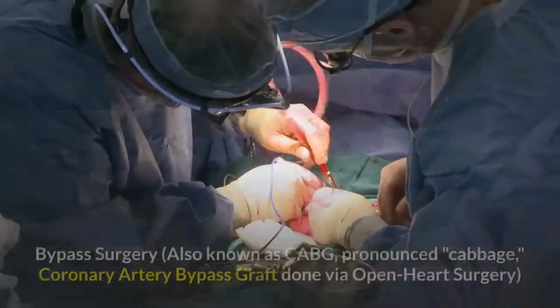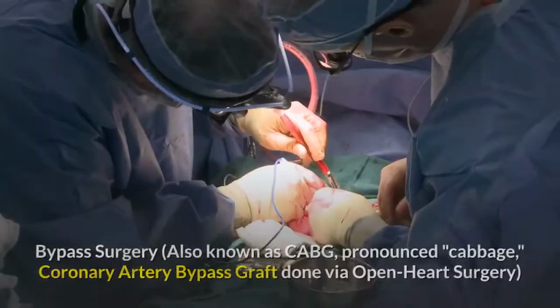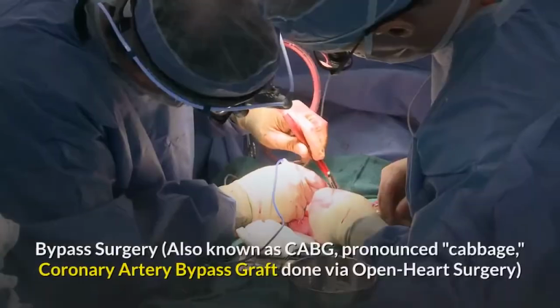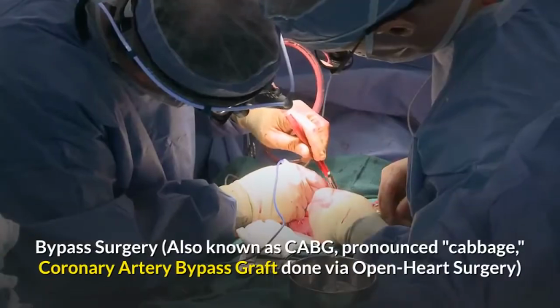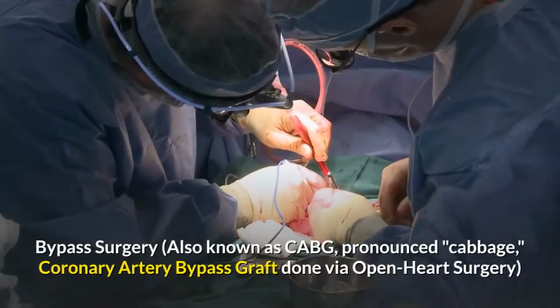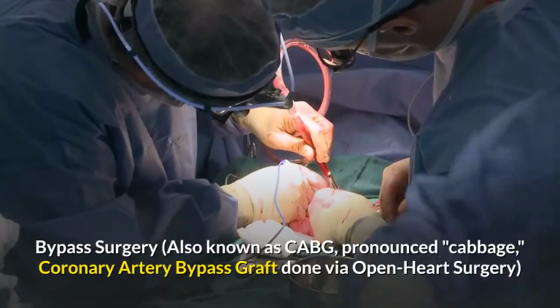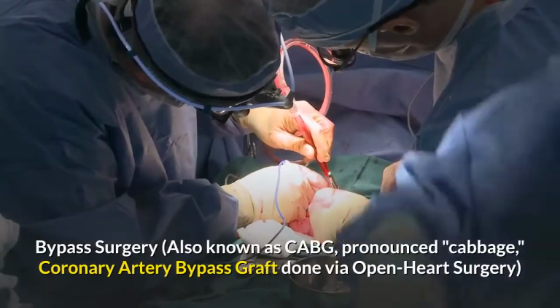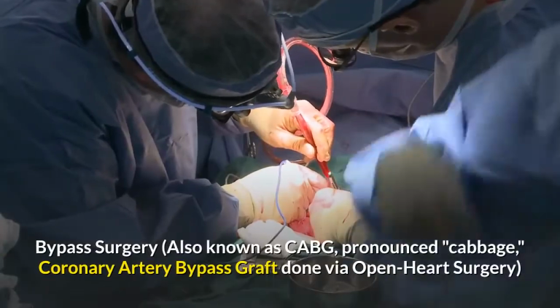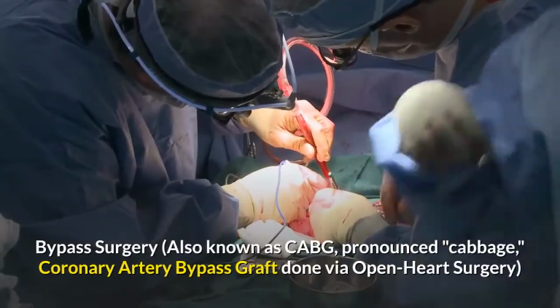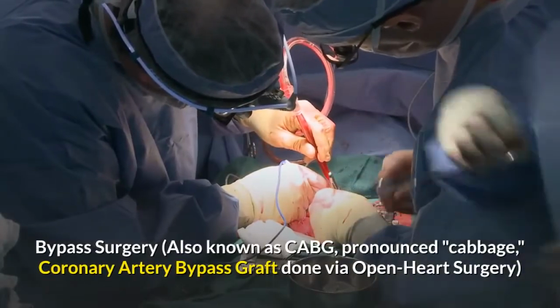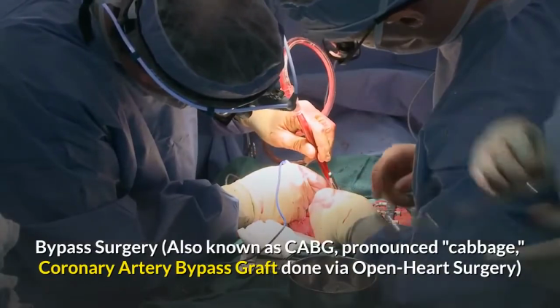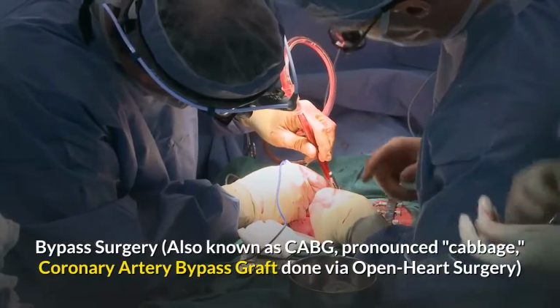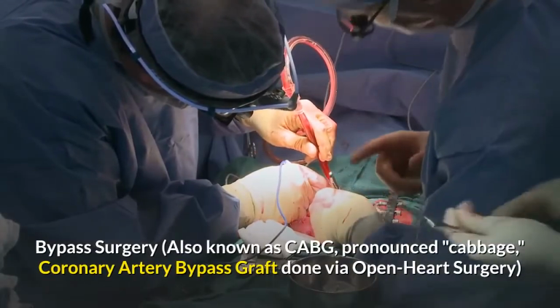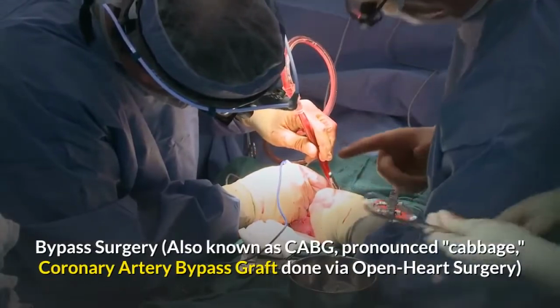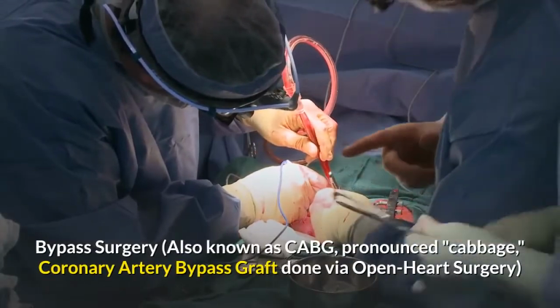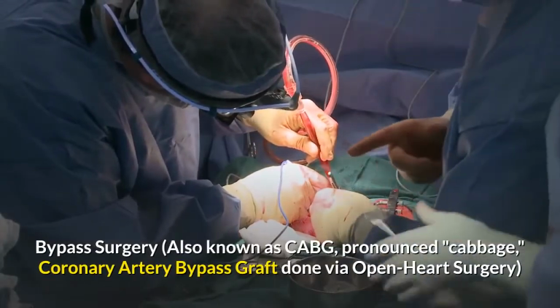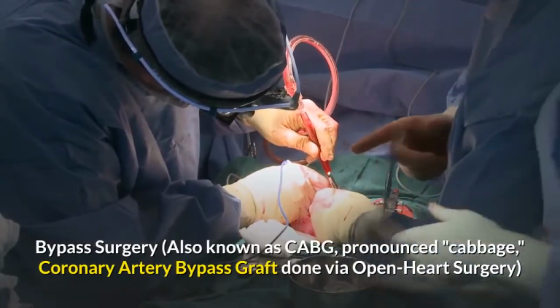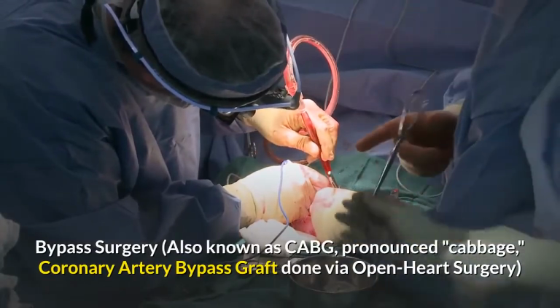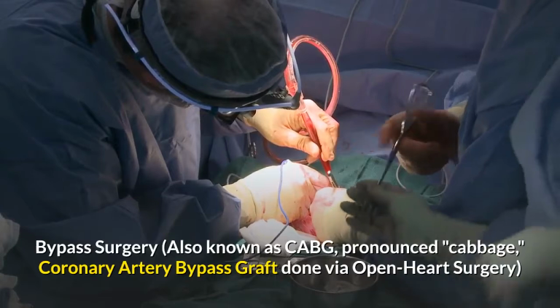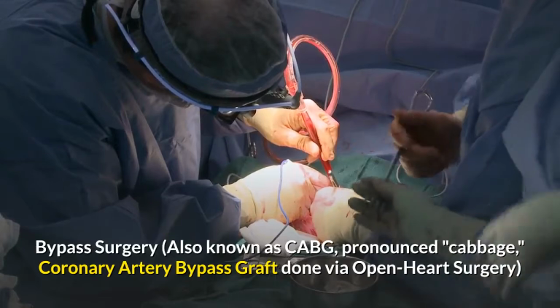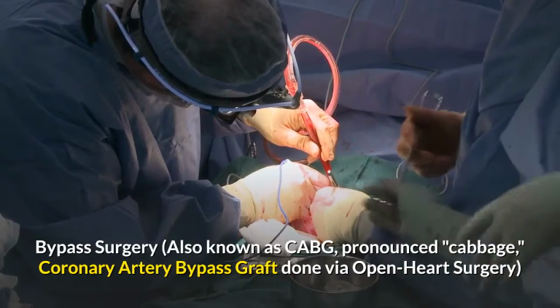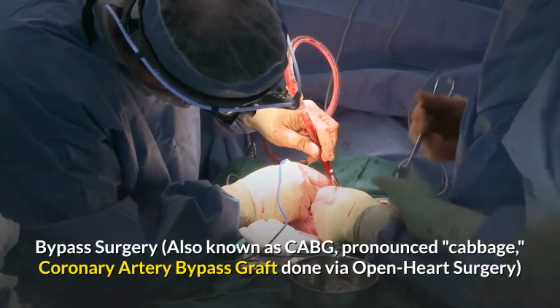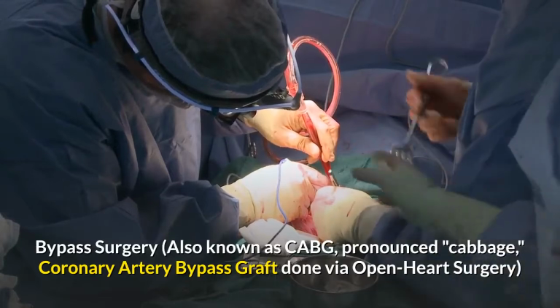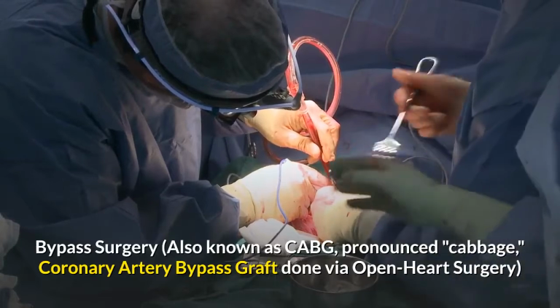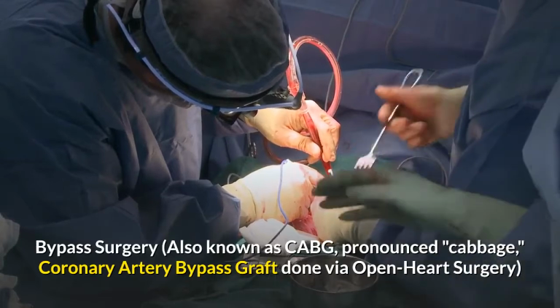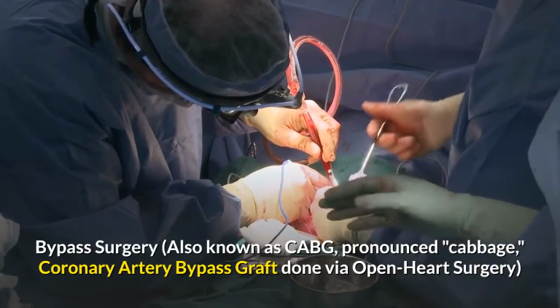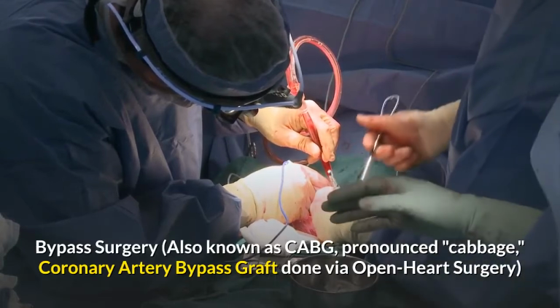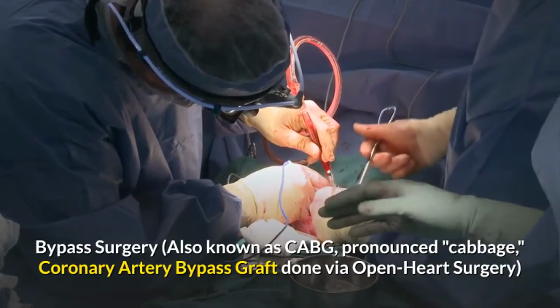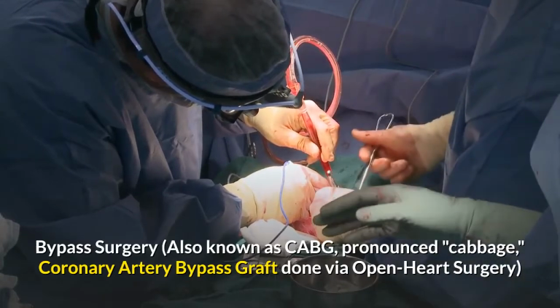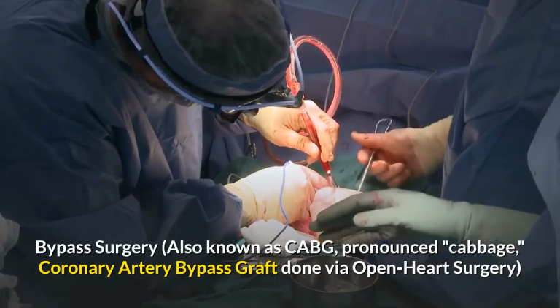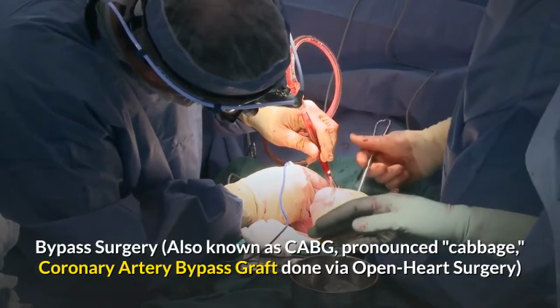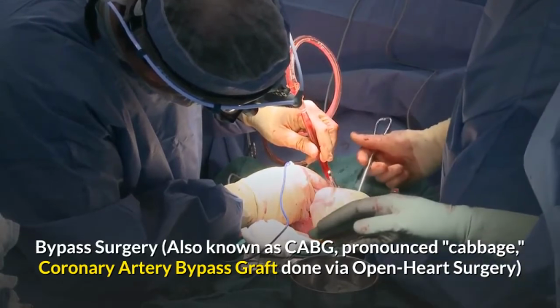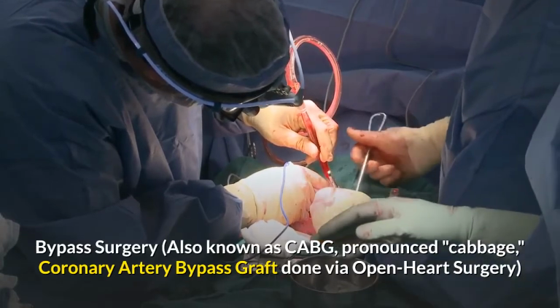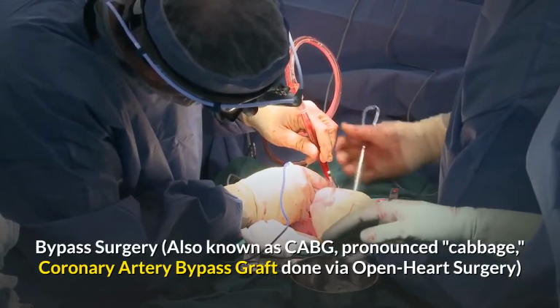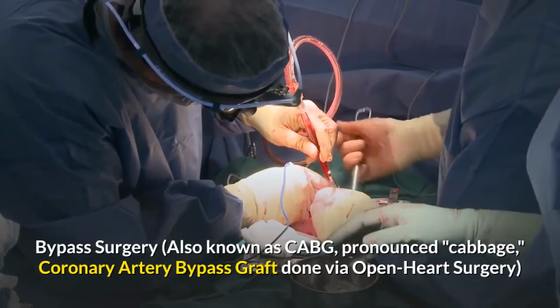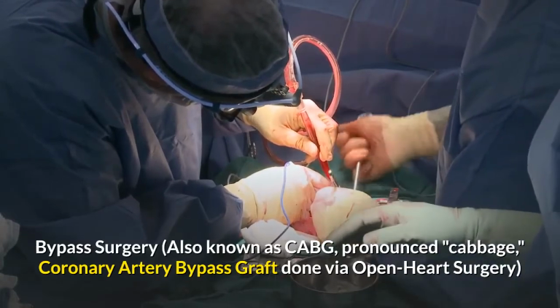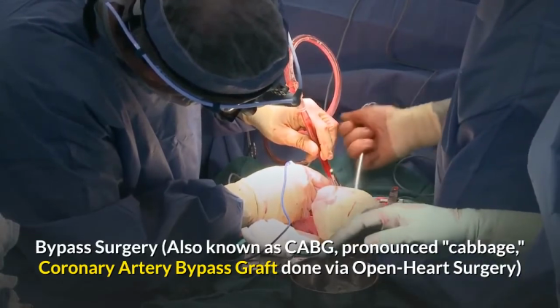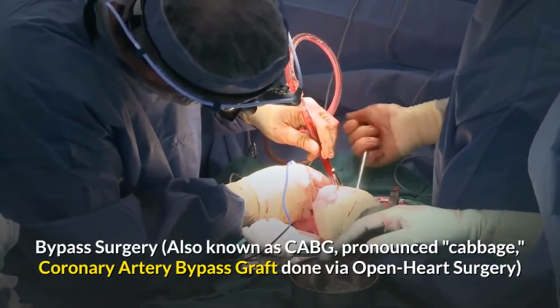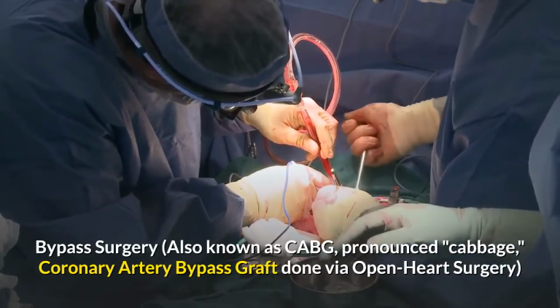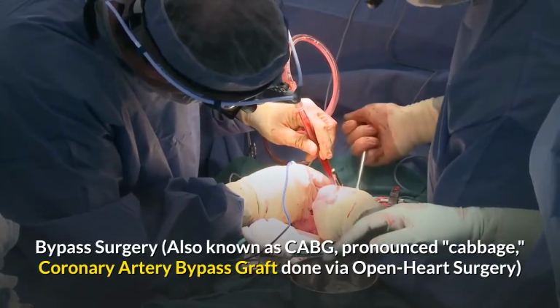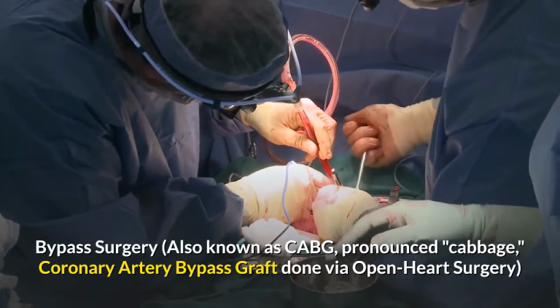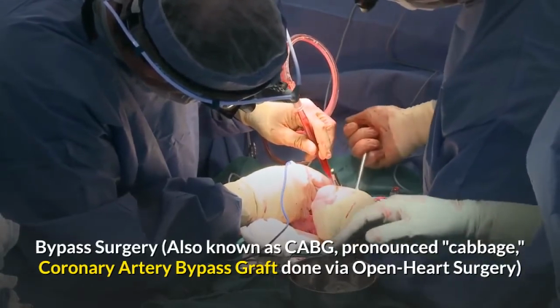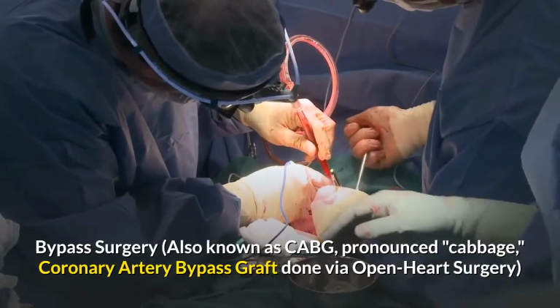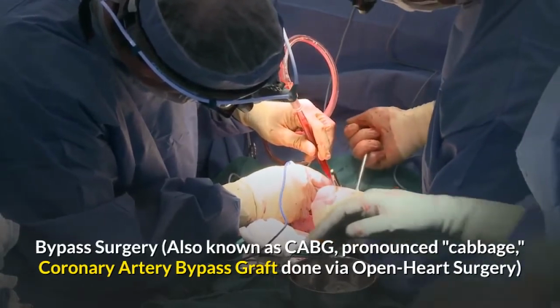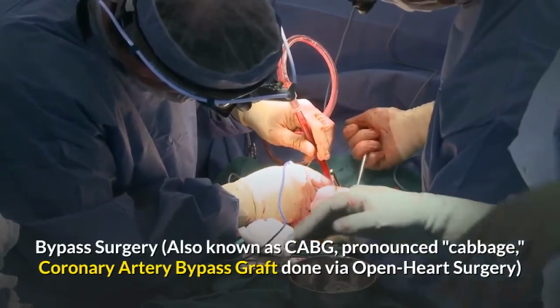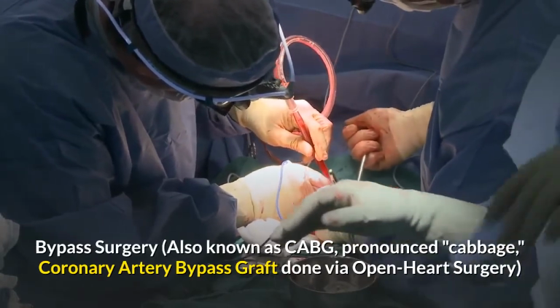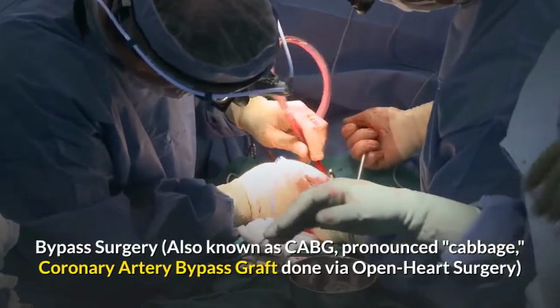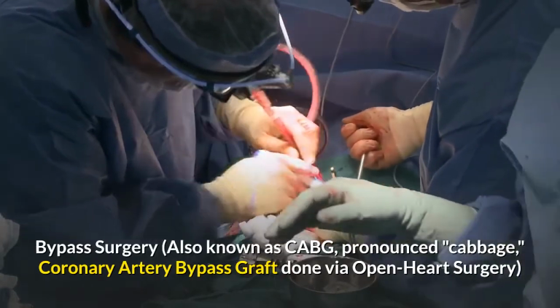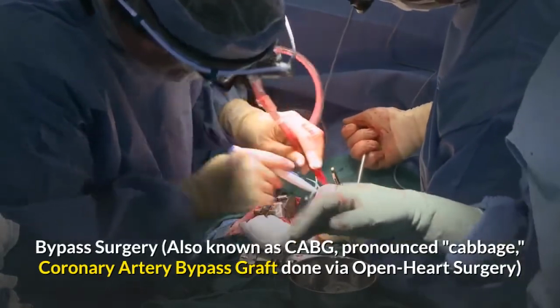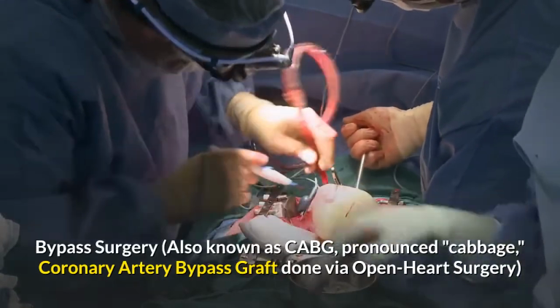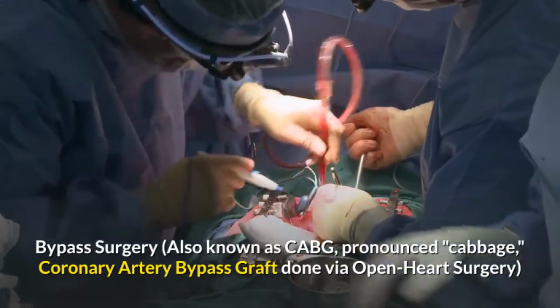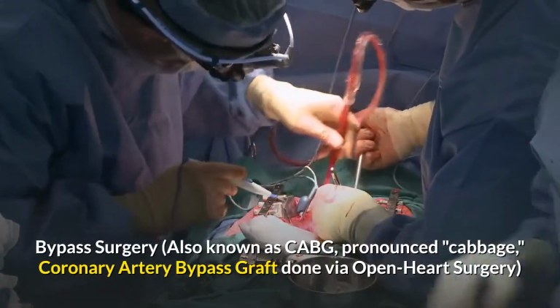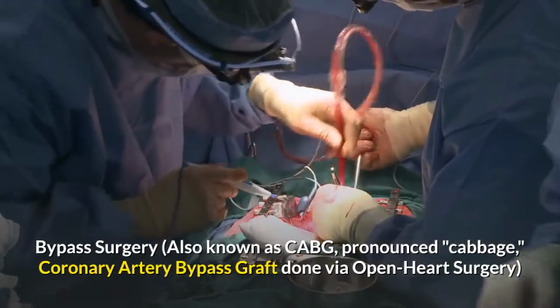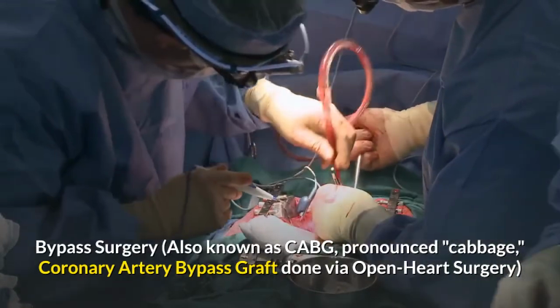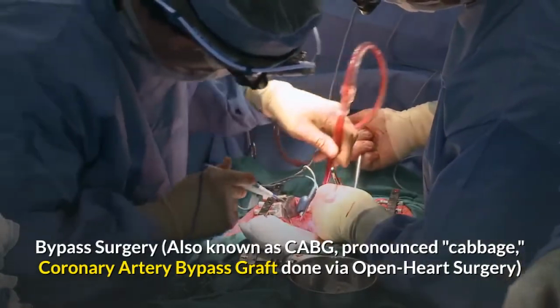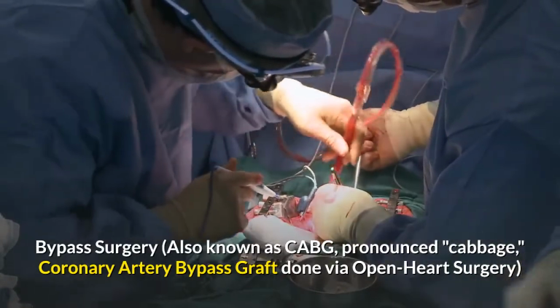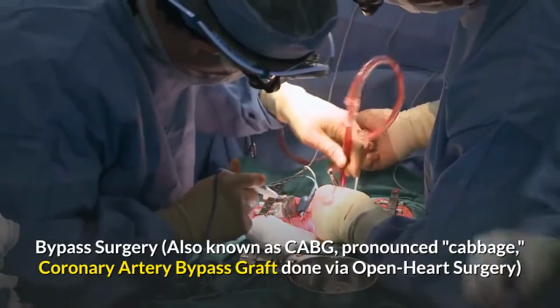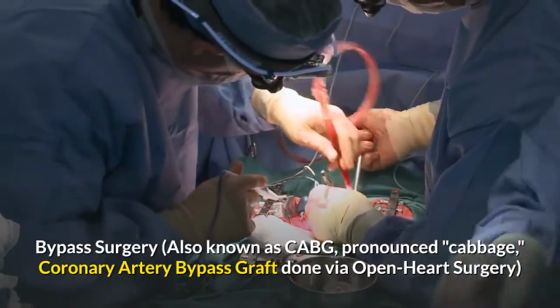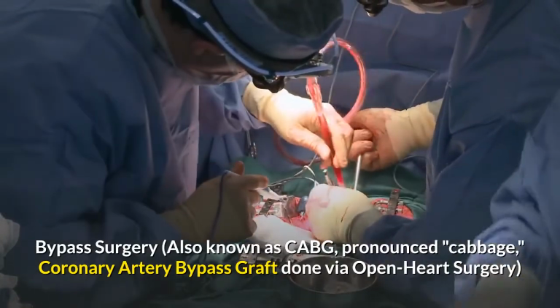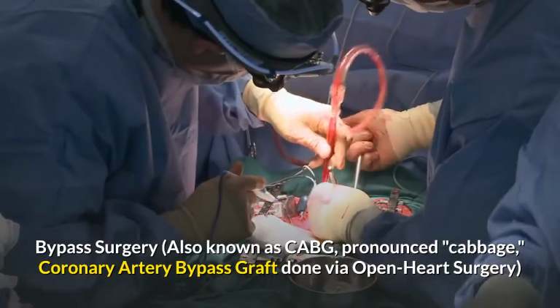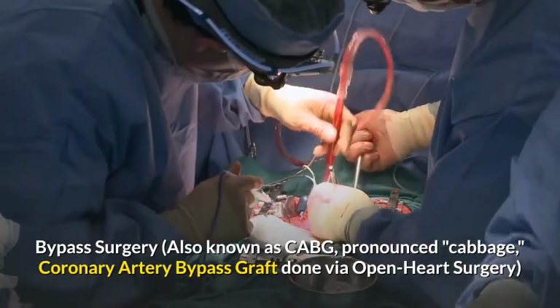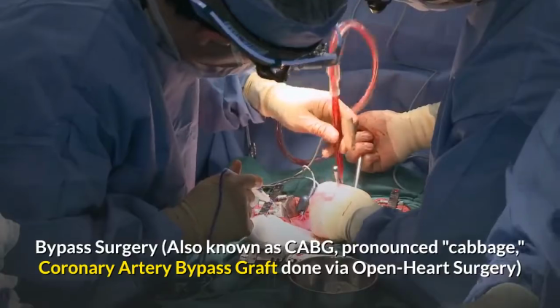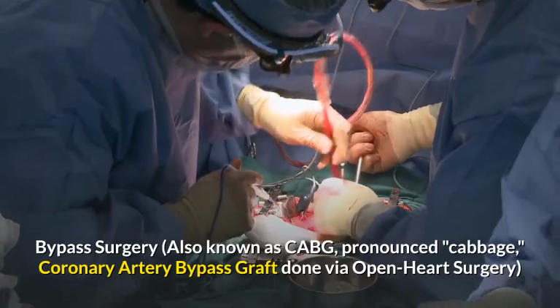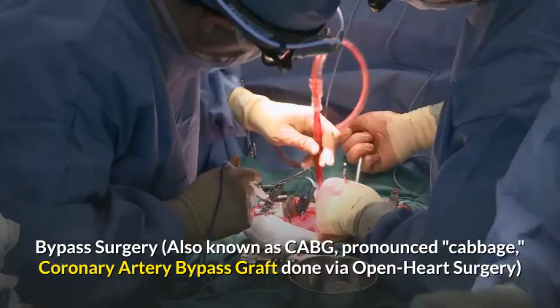Bypass surgery, also known as CABG, pronounced 'cabbage,' coronary artery bypass graft, done via open heart surgery.